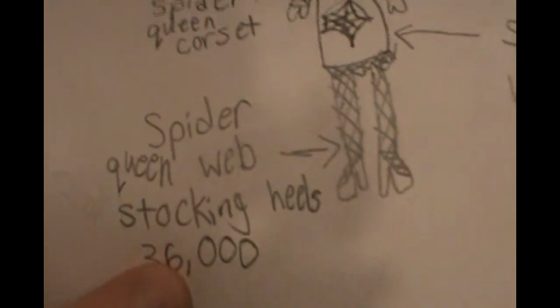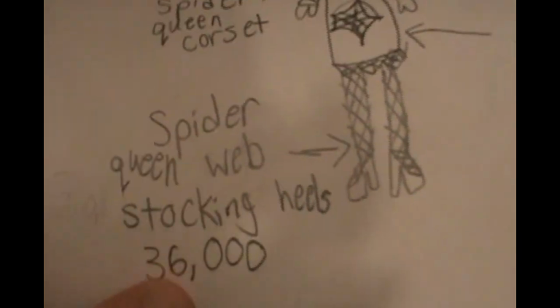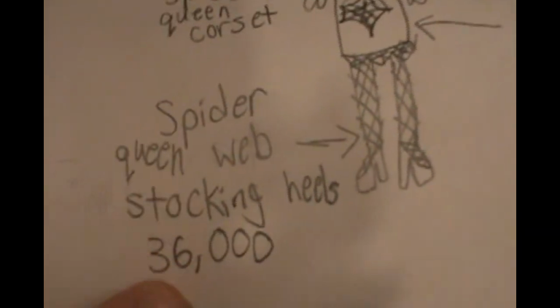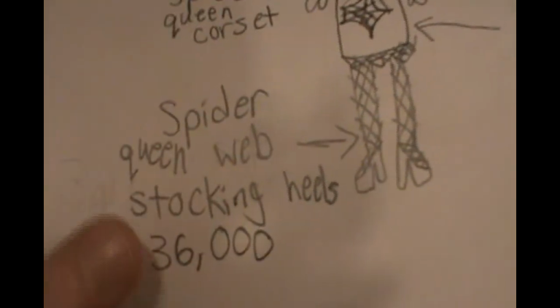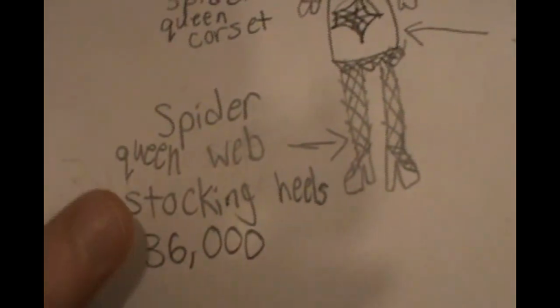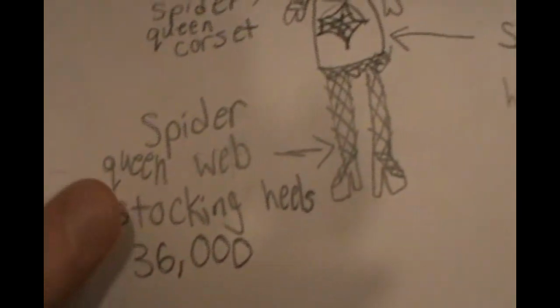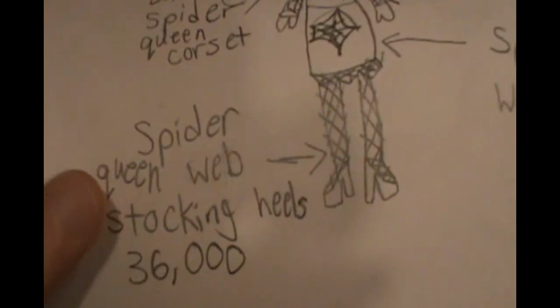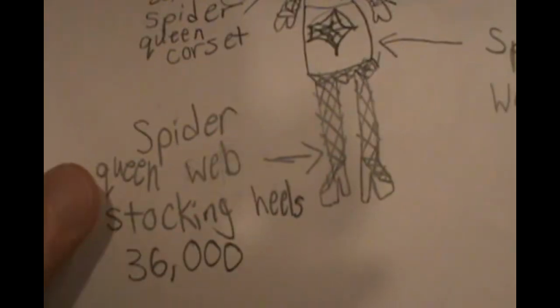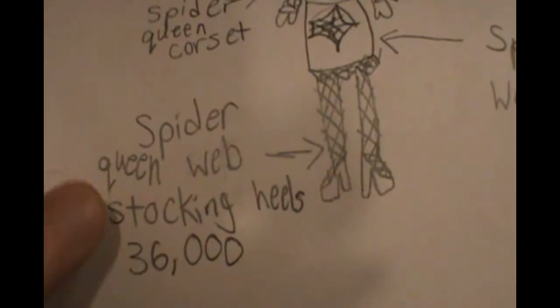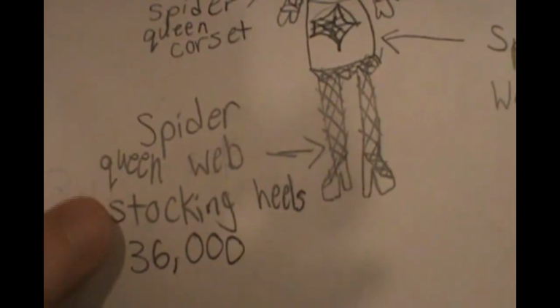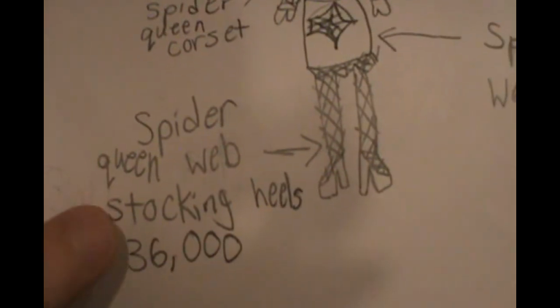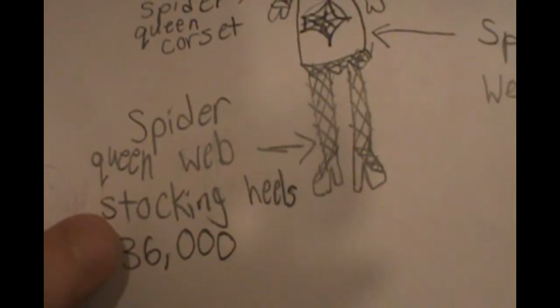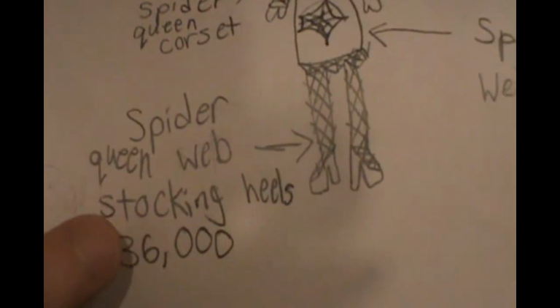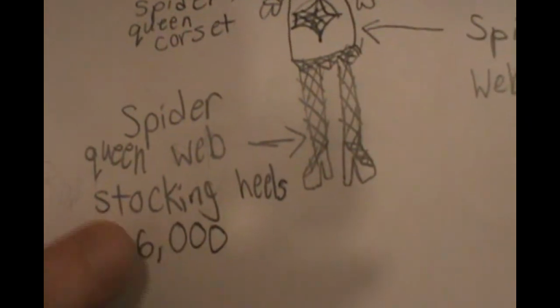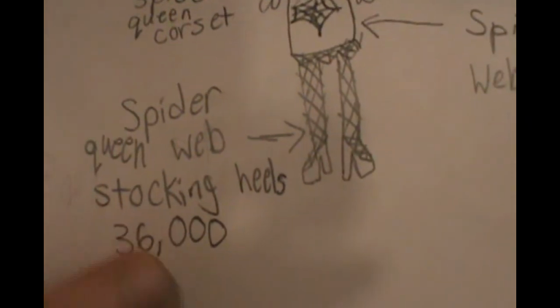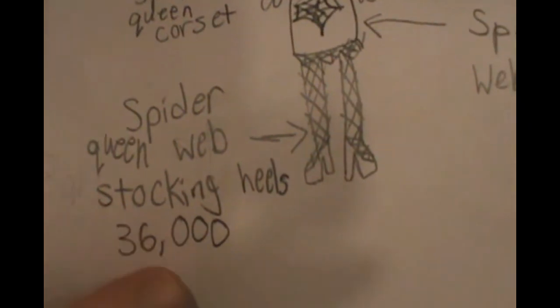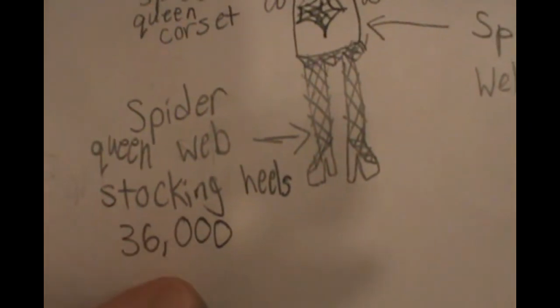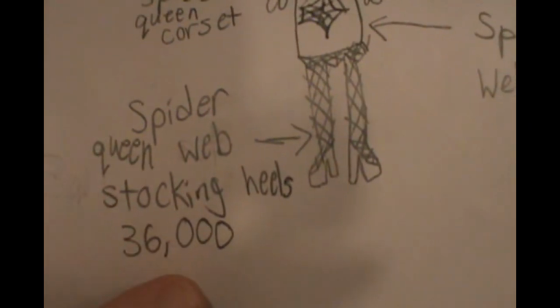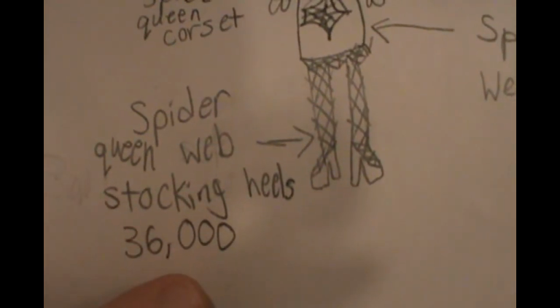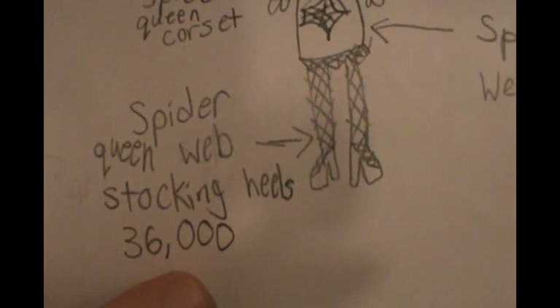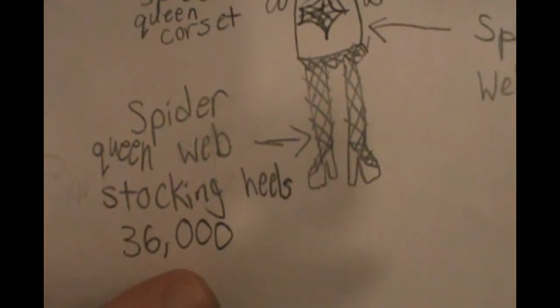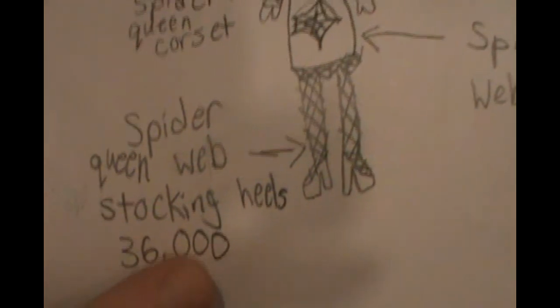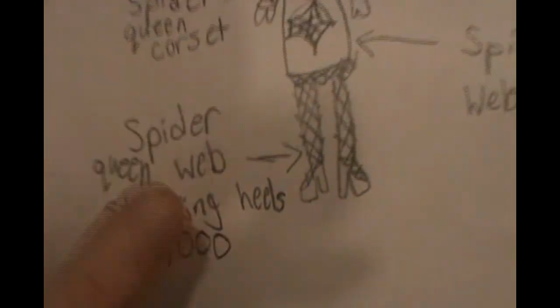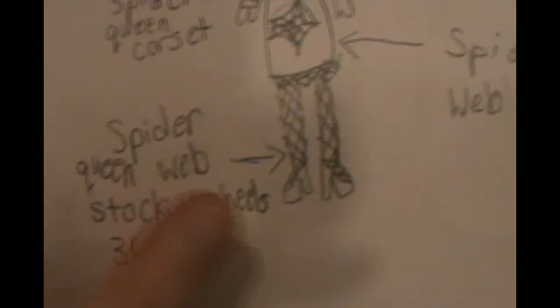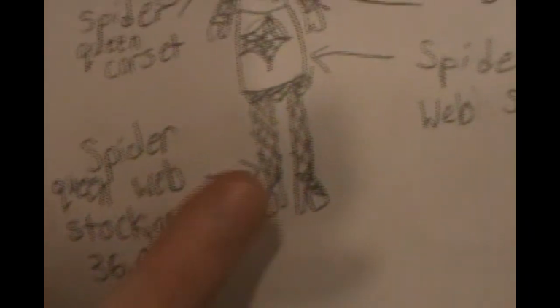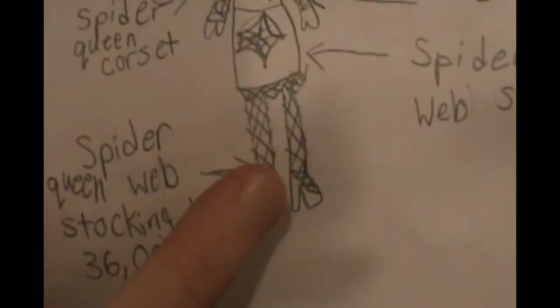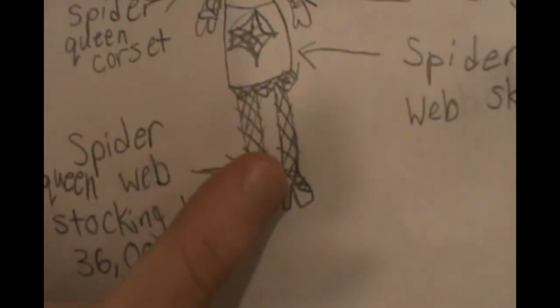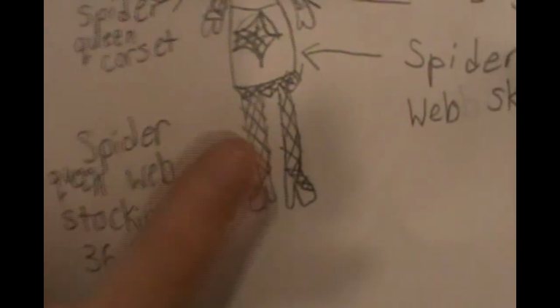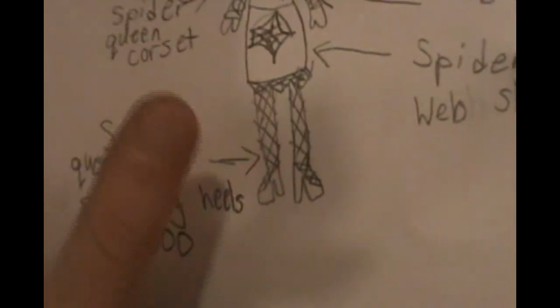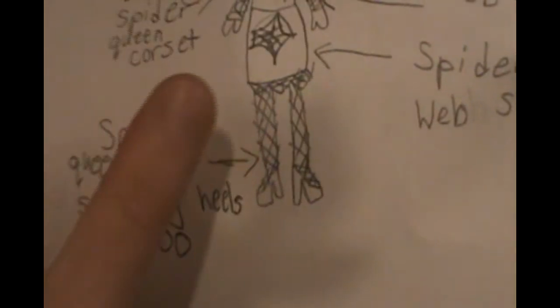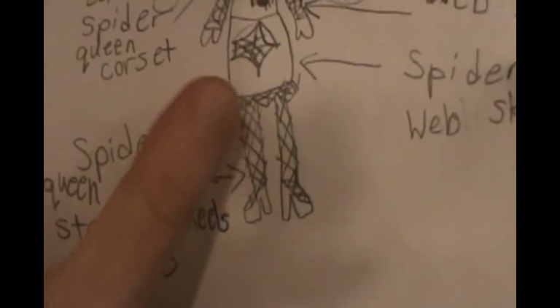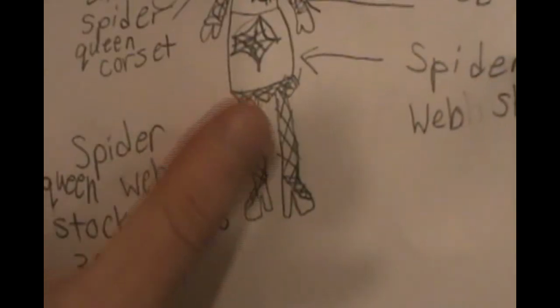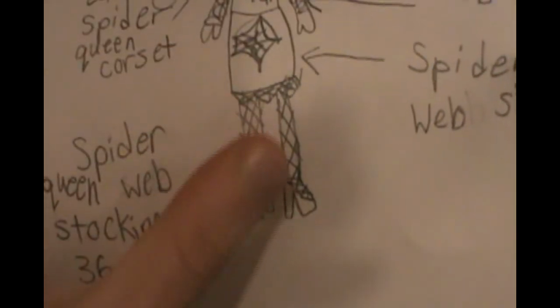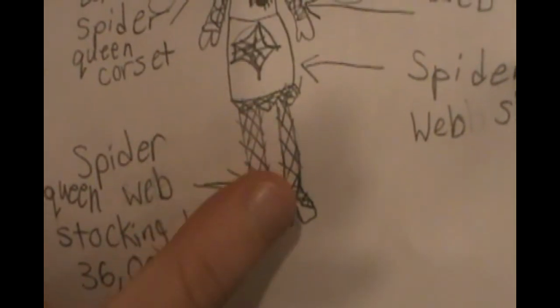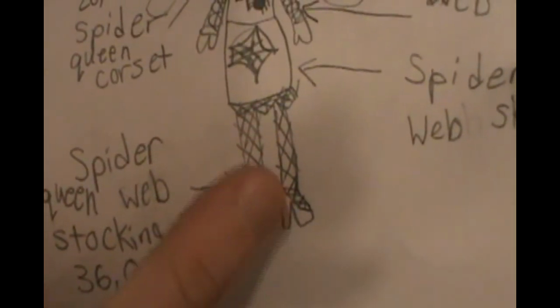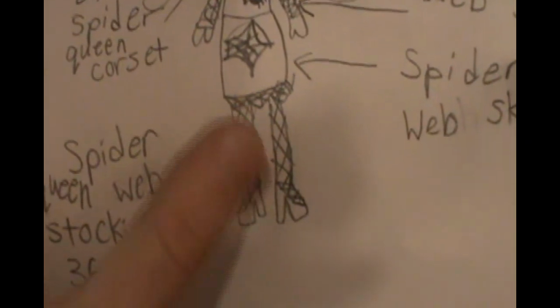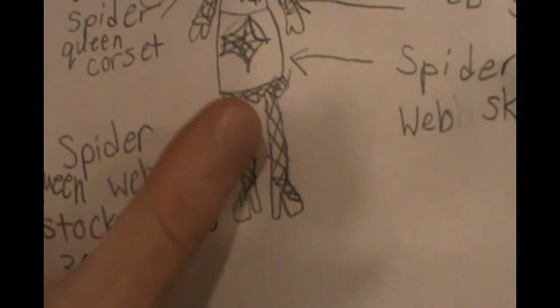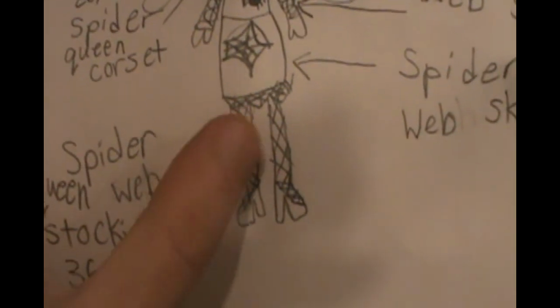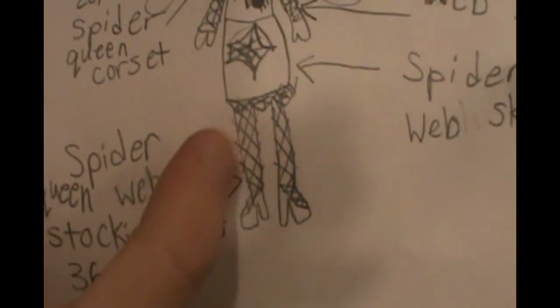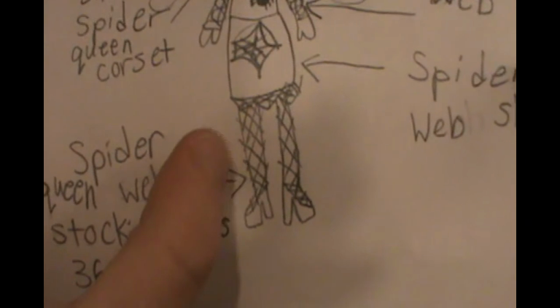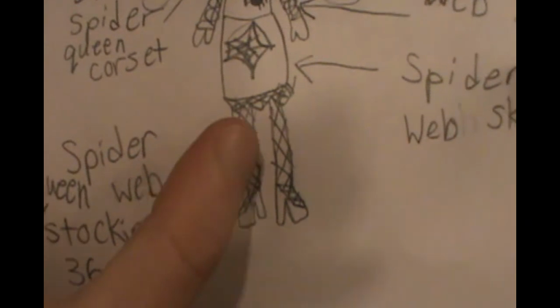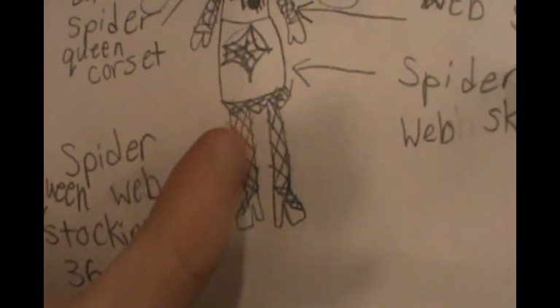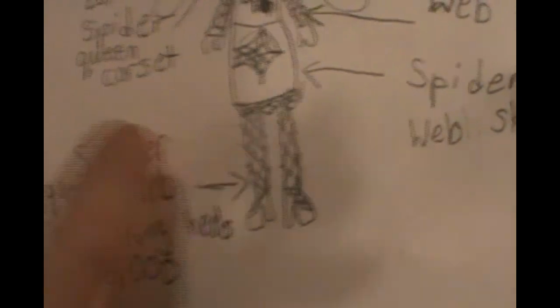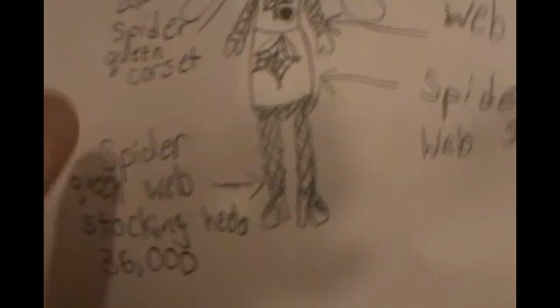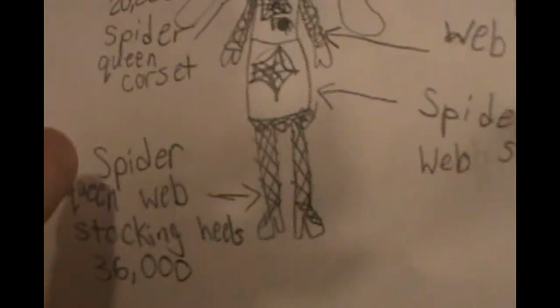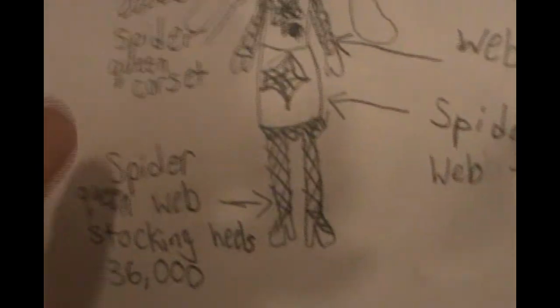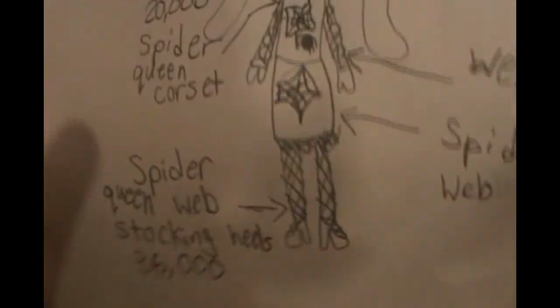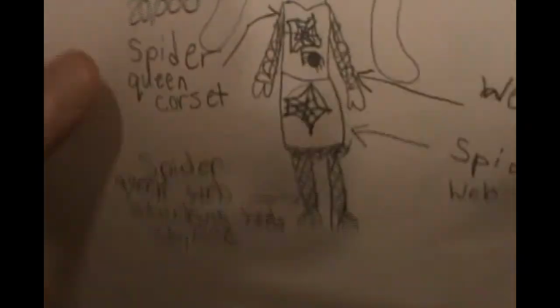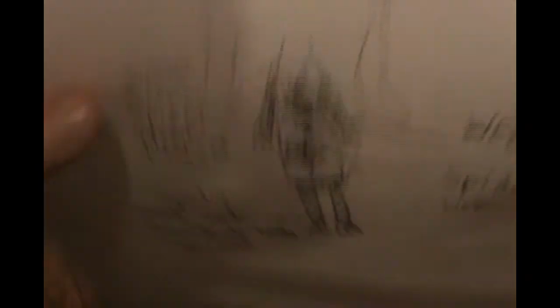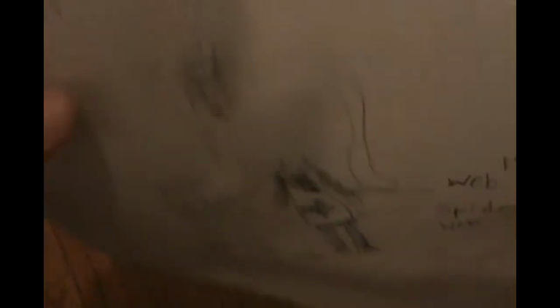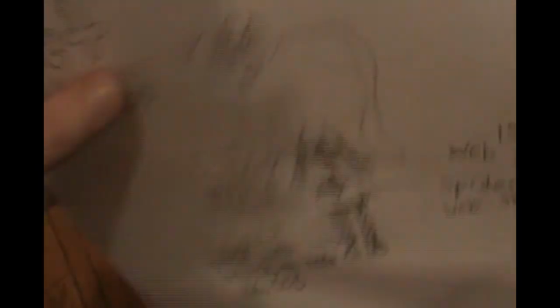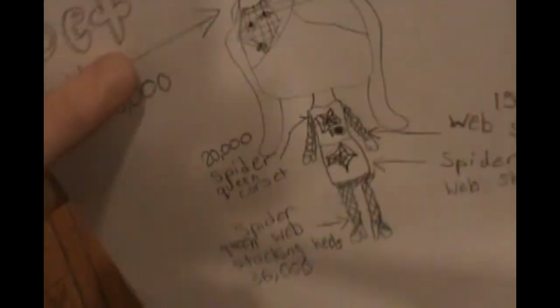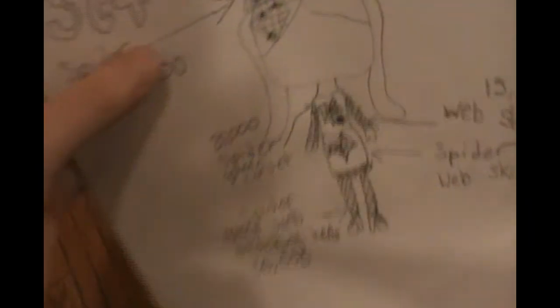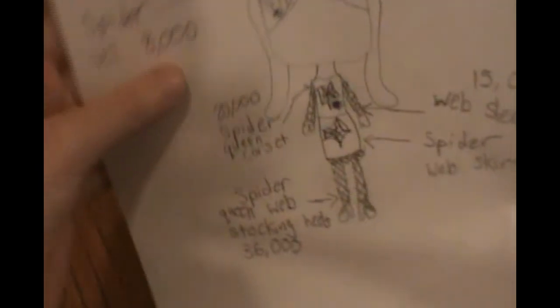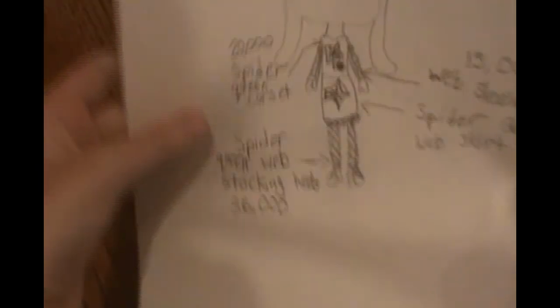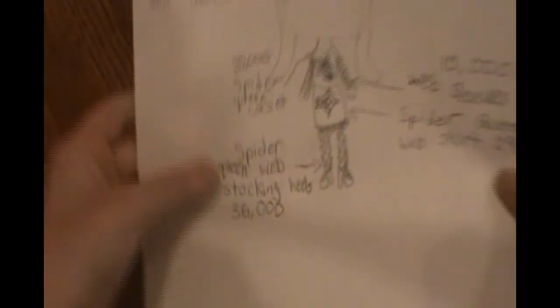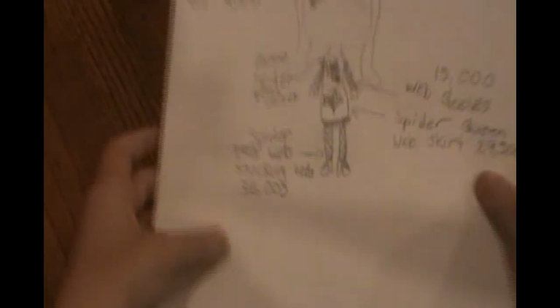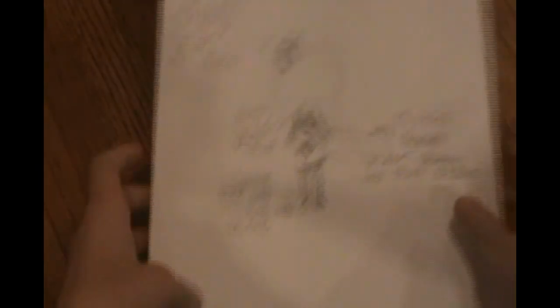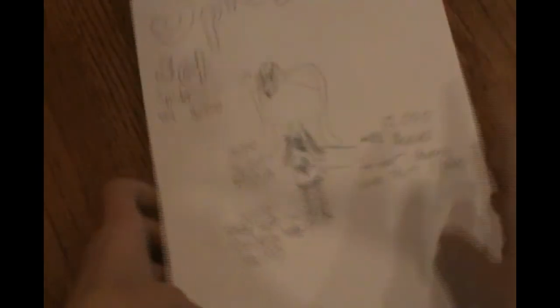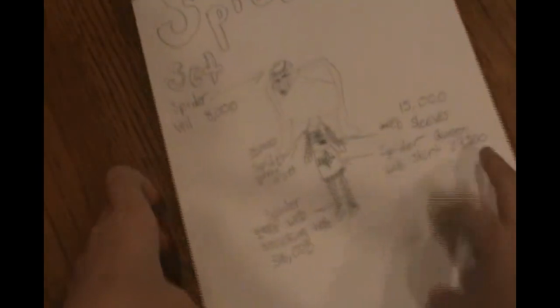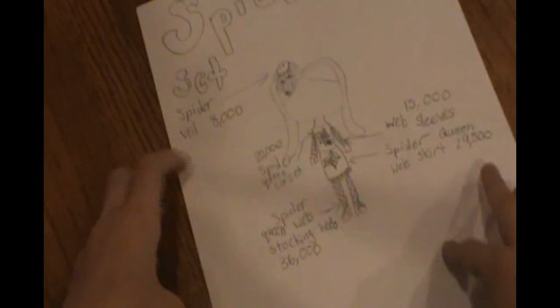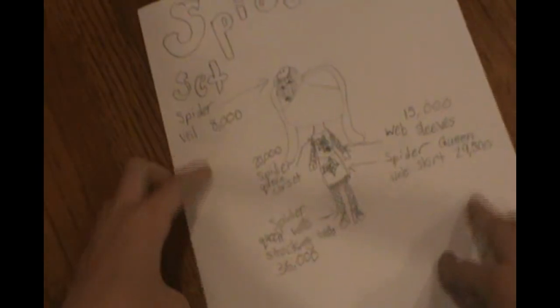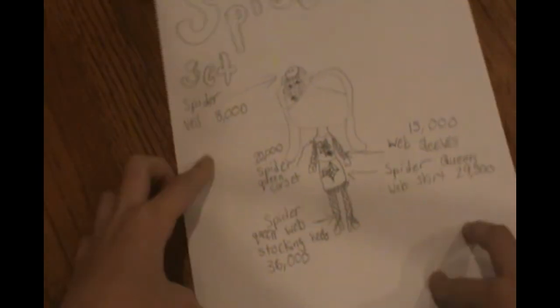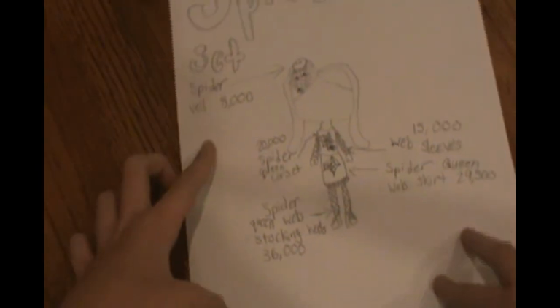And then the Spider Queen web stocking heels would be 36k, but you could toggle off the web stockings.